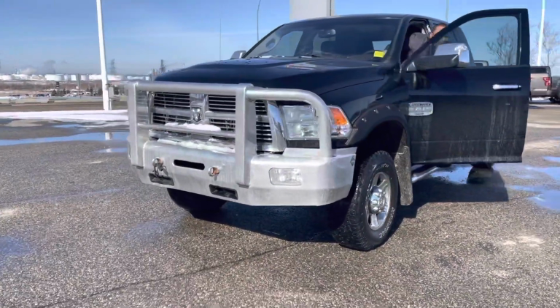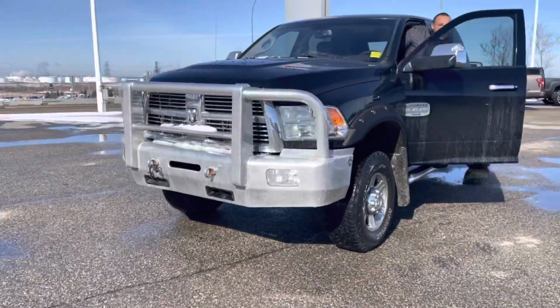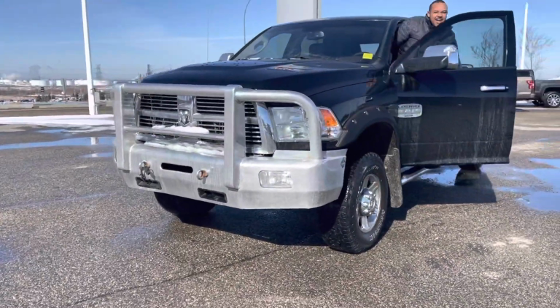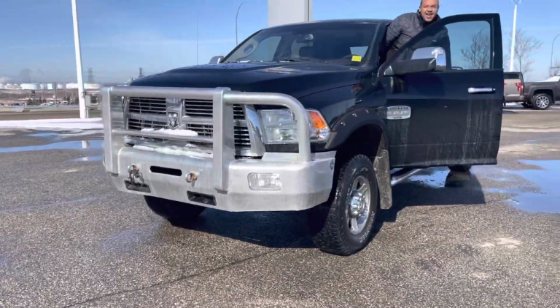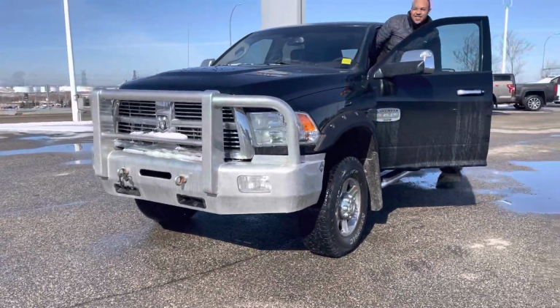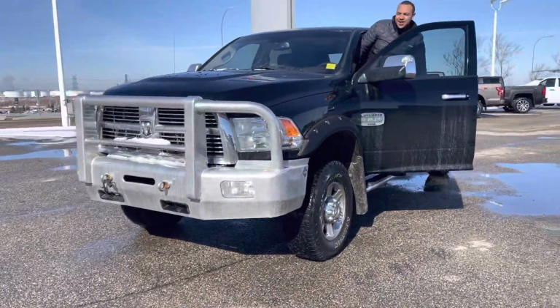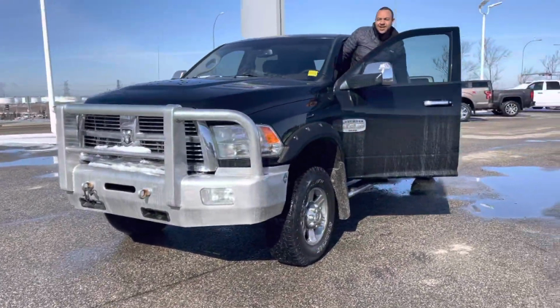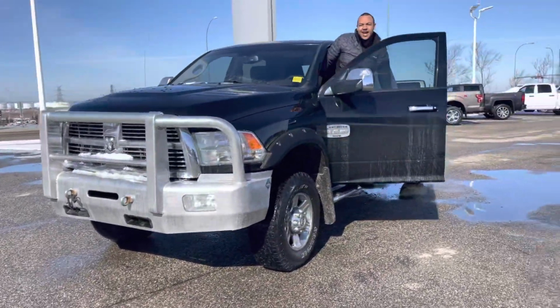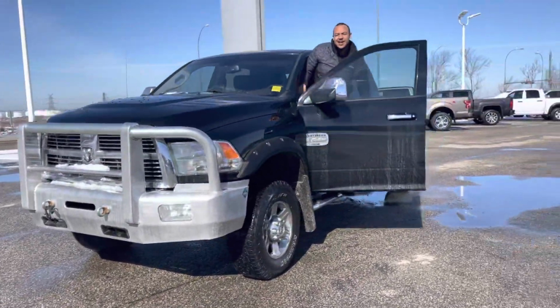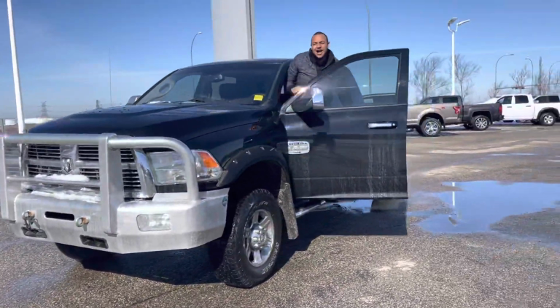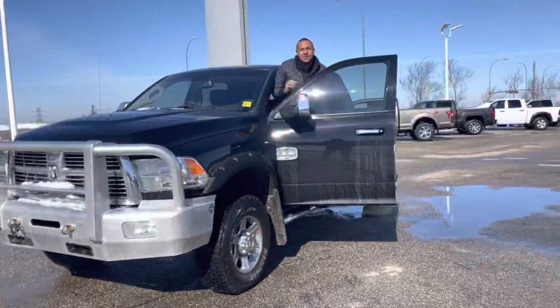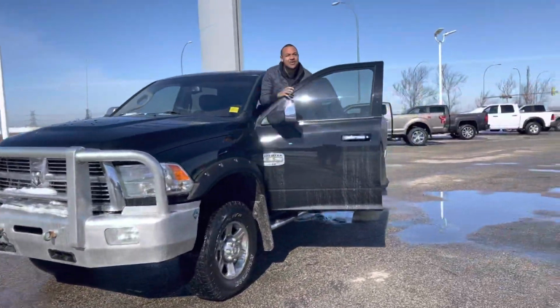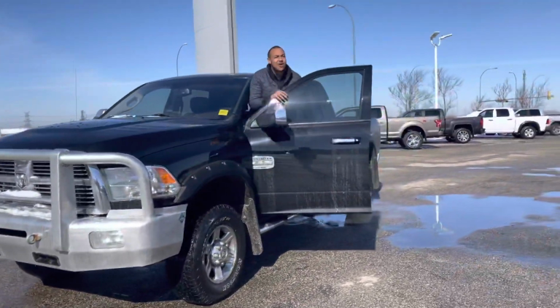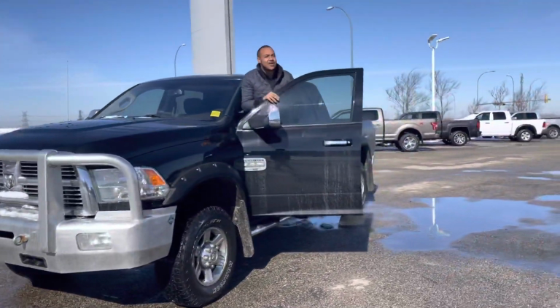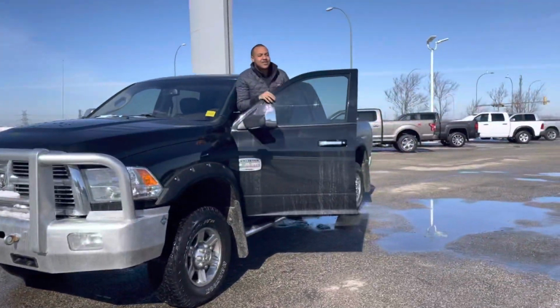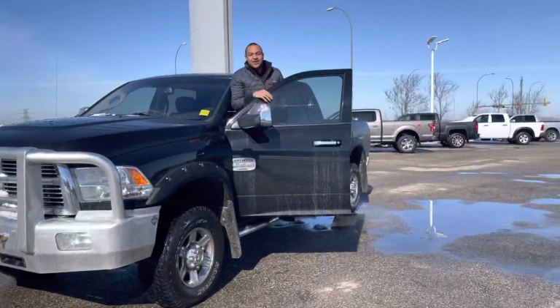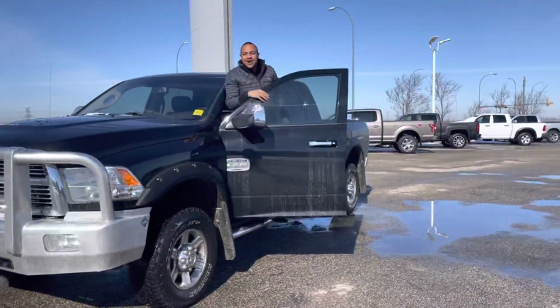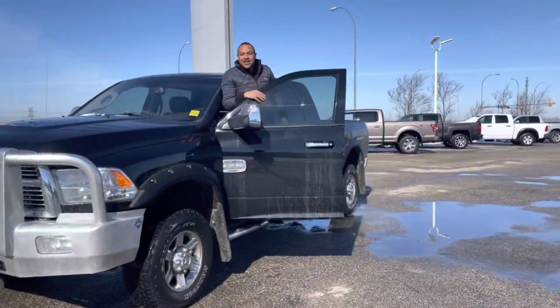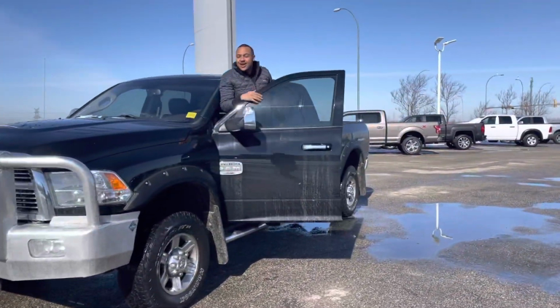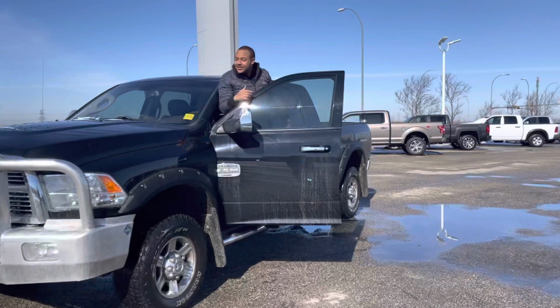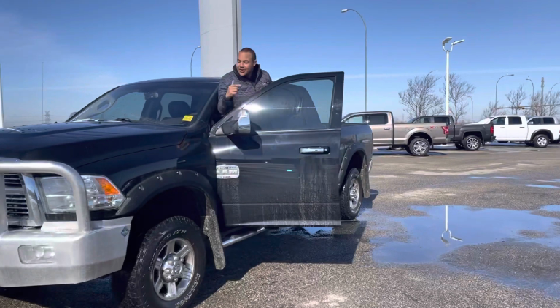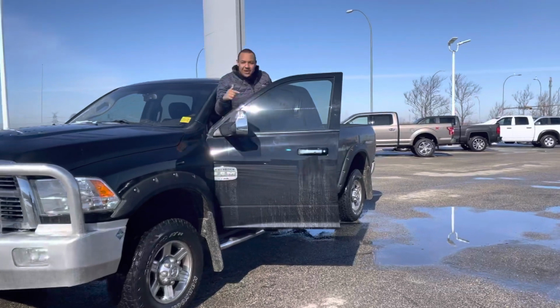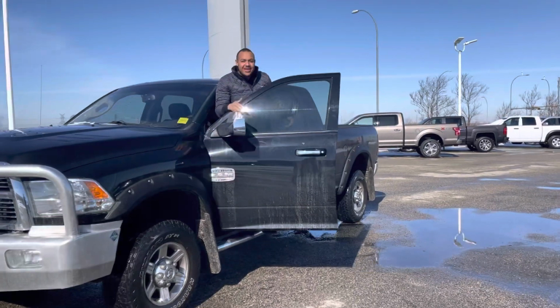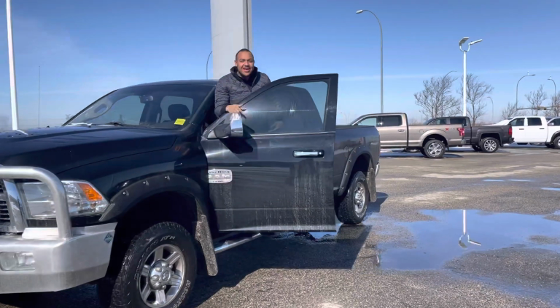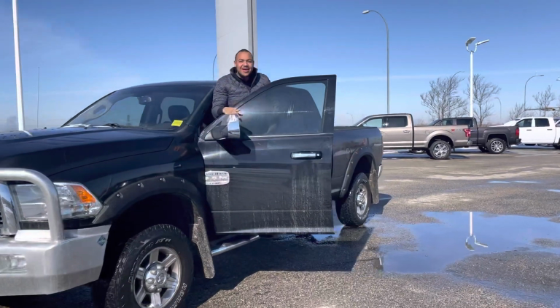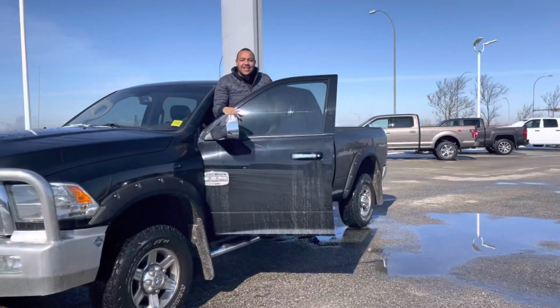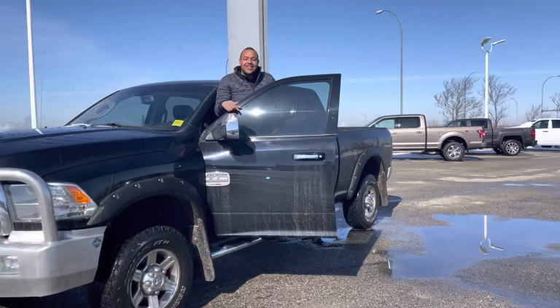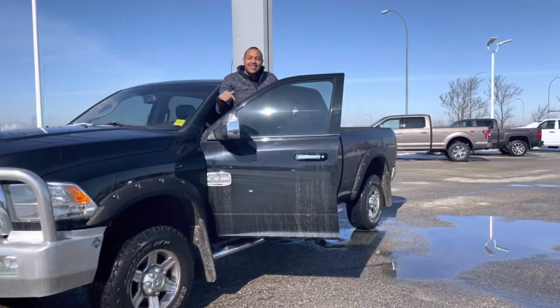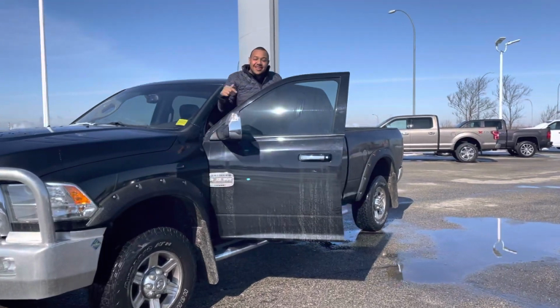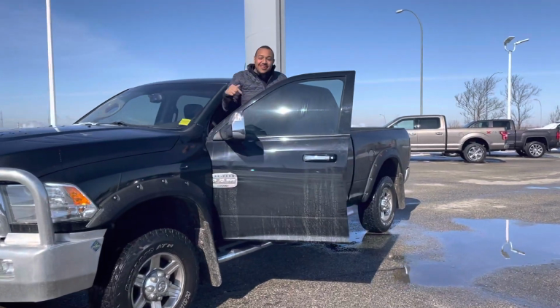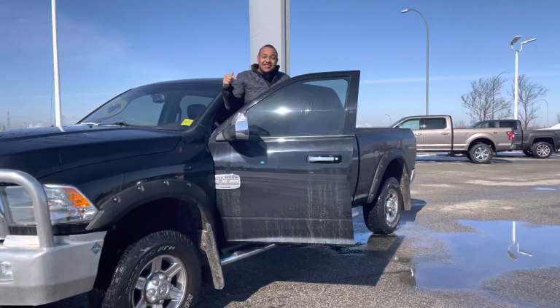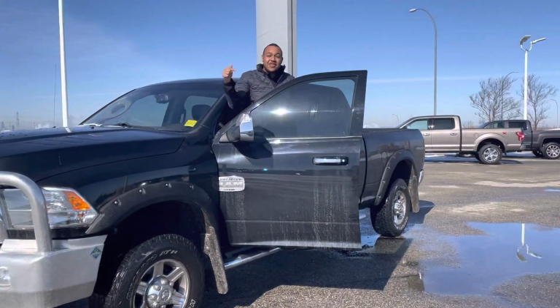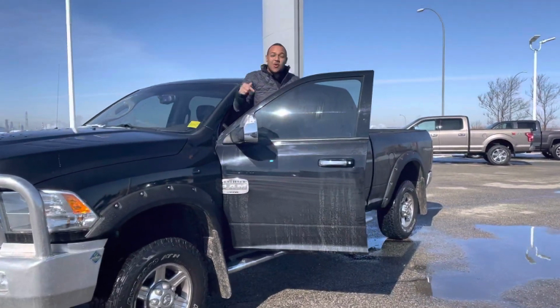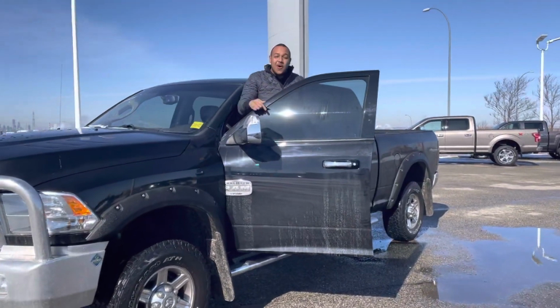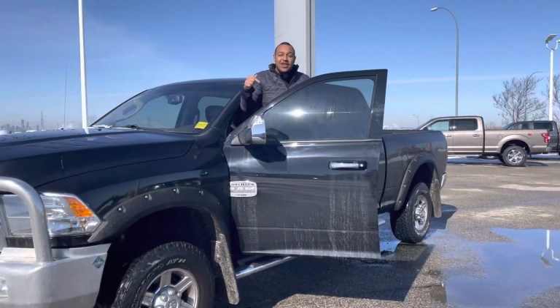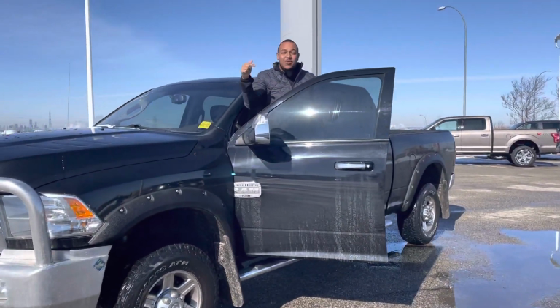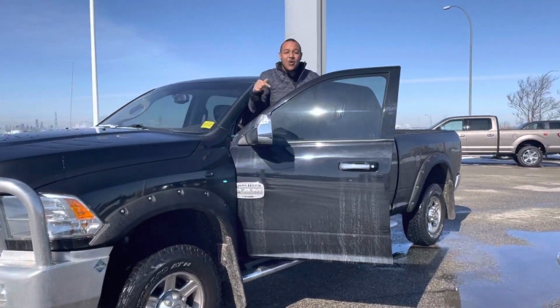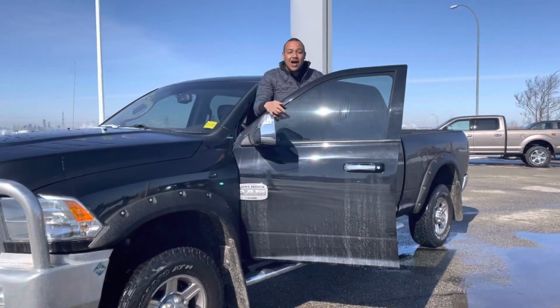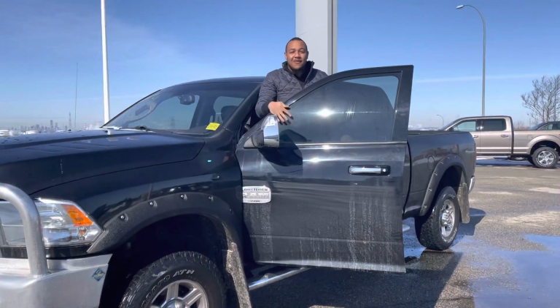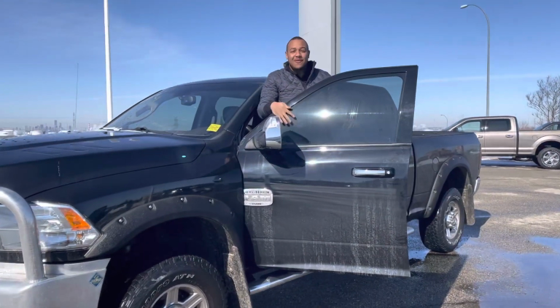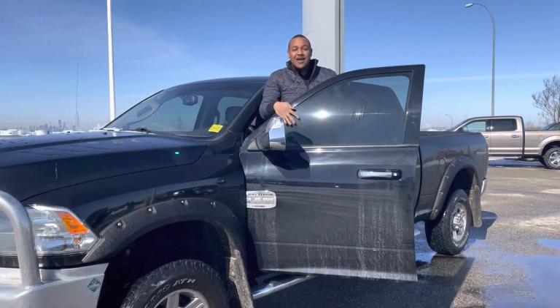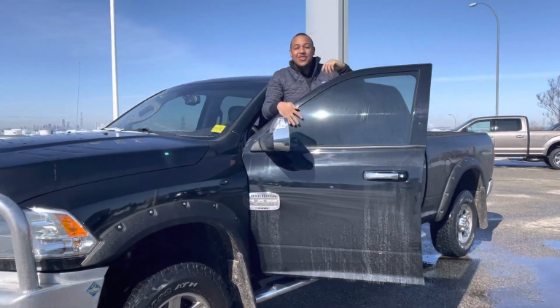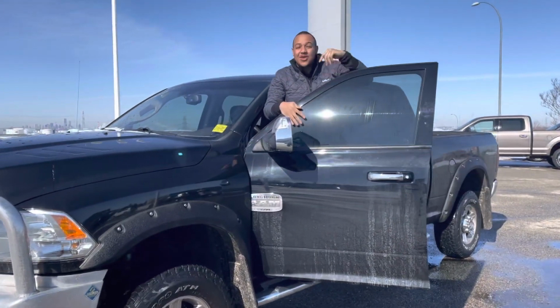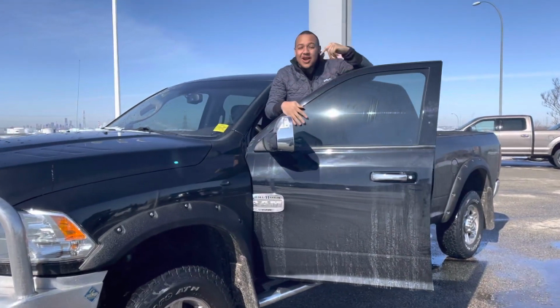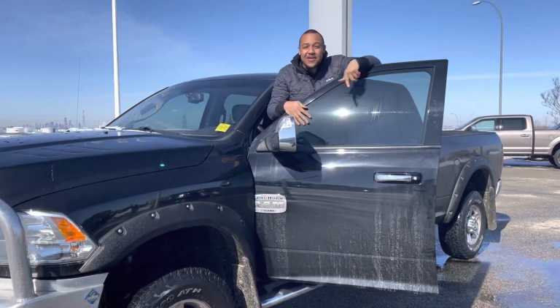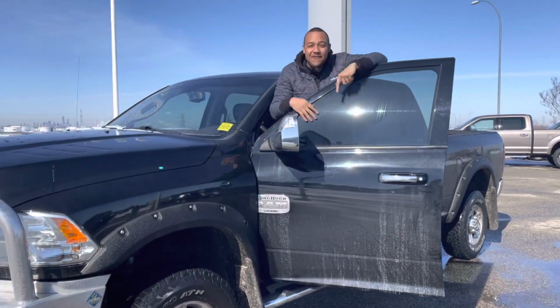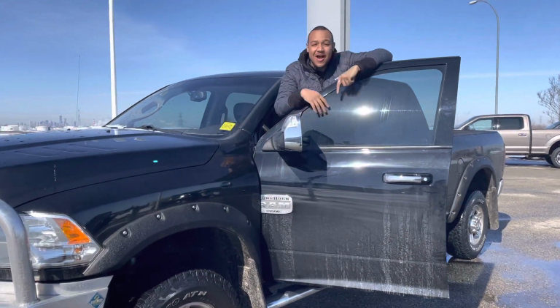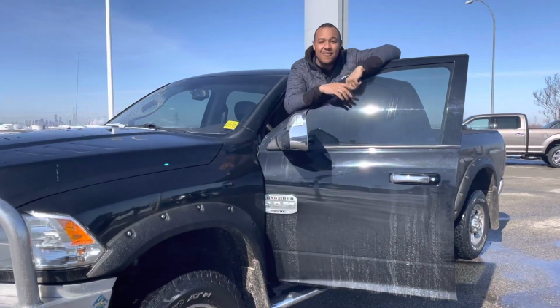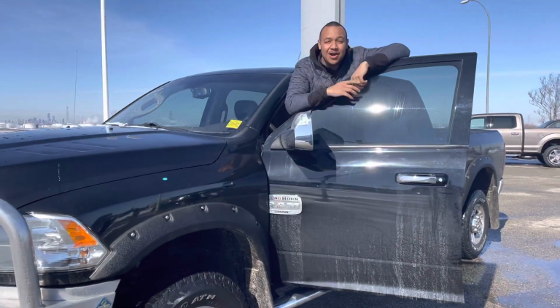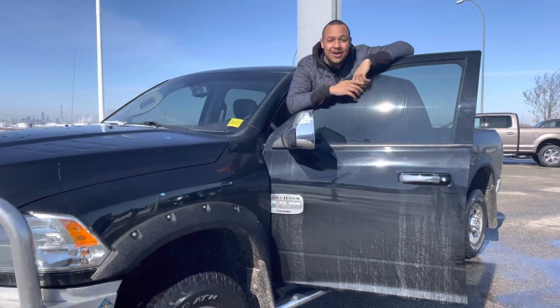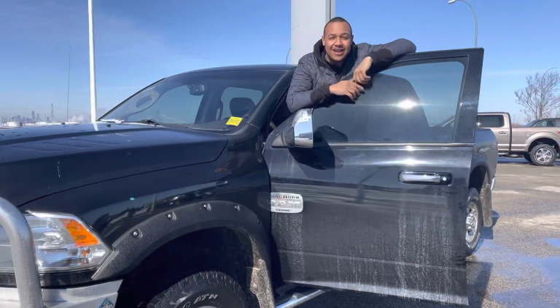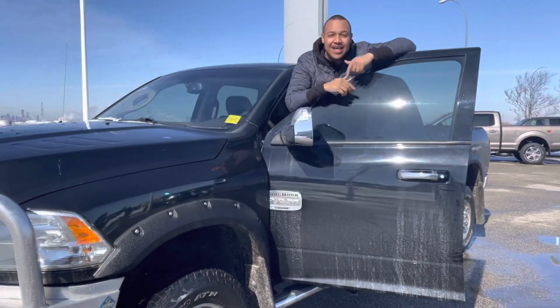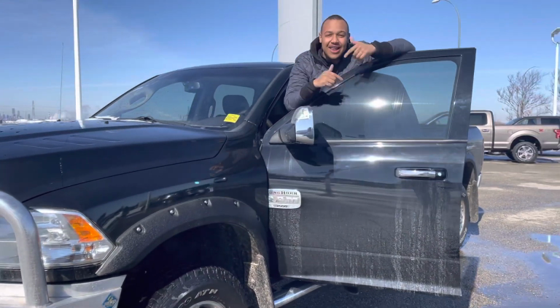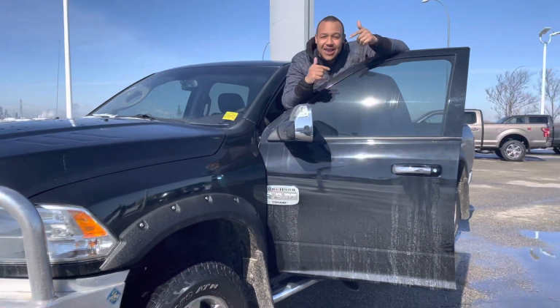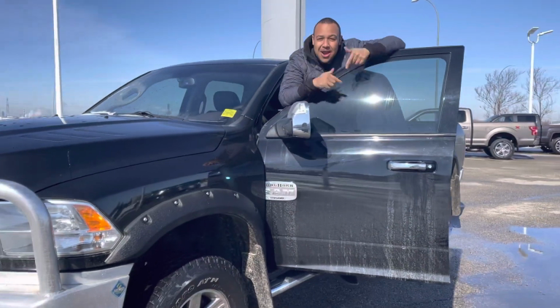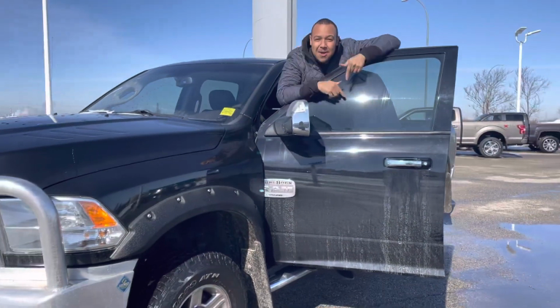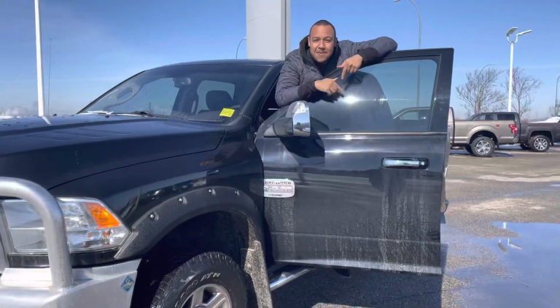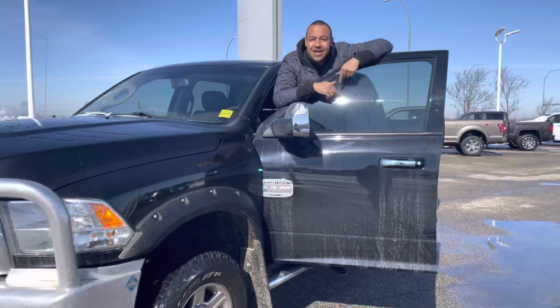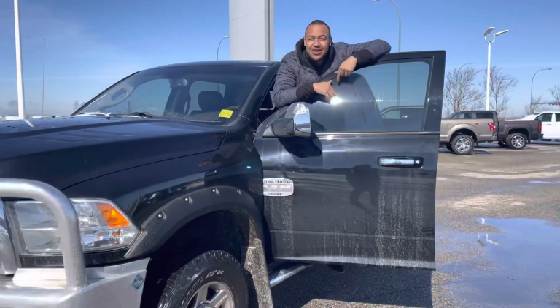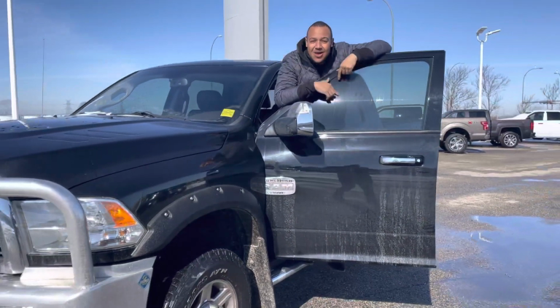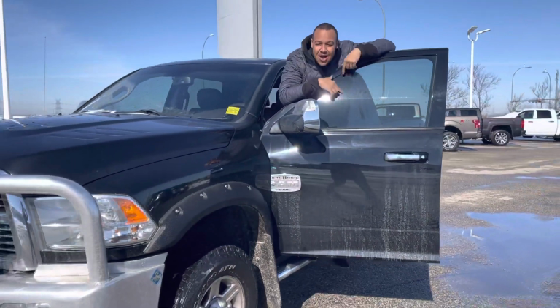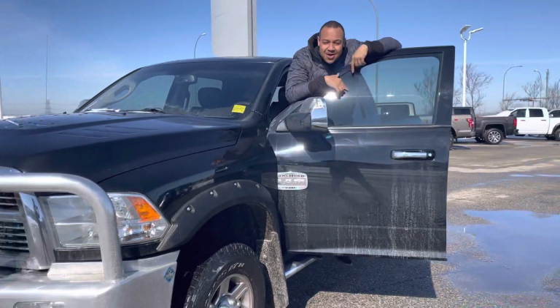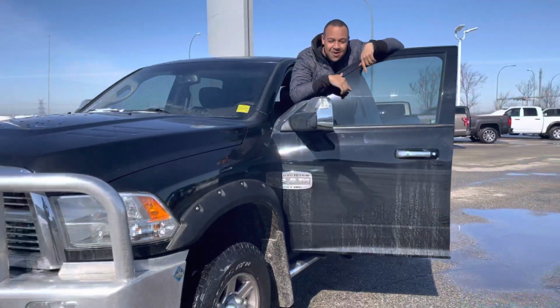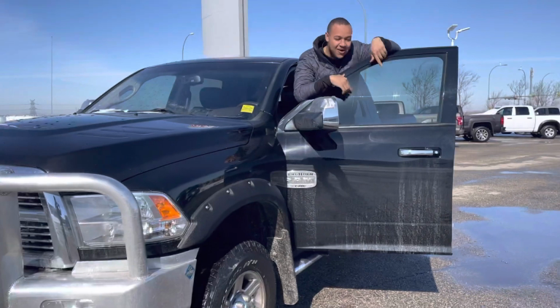Hey there Danny! How's it going? Scotty here at Schubertia. This is a 2012 3500 Laramie Longhorn!